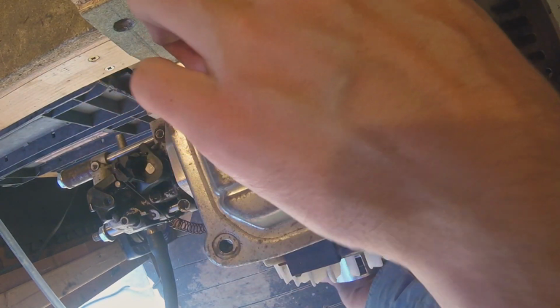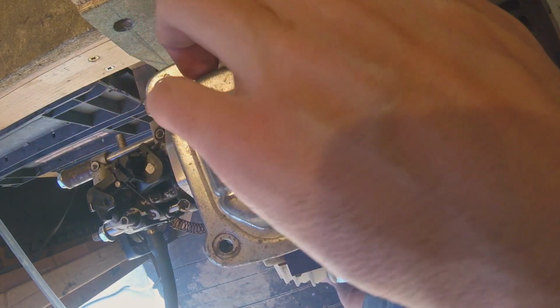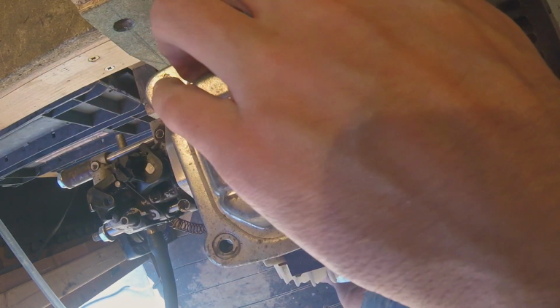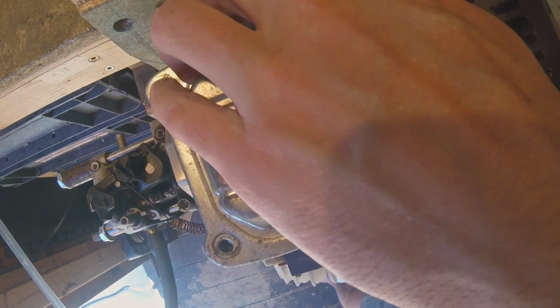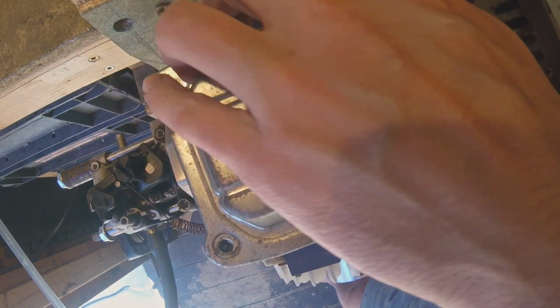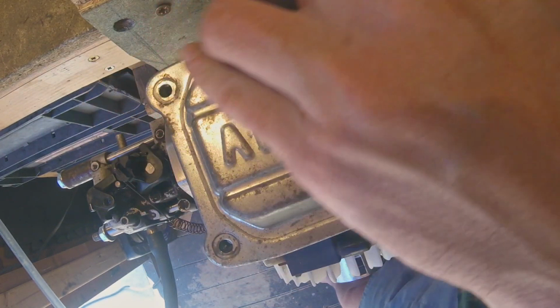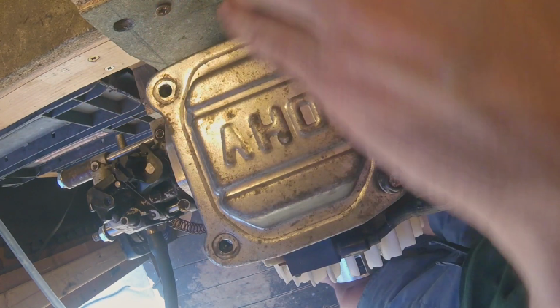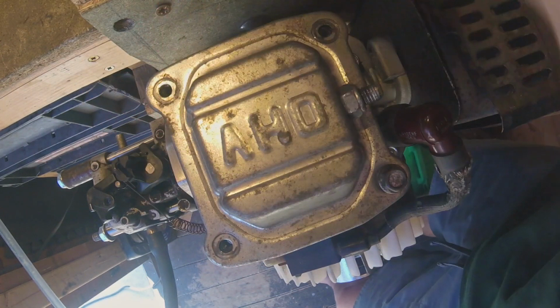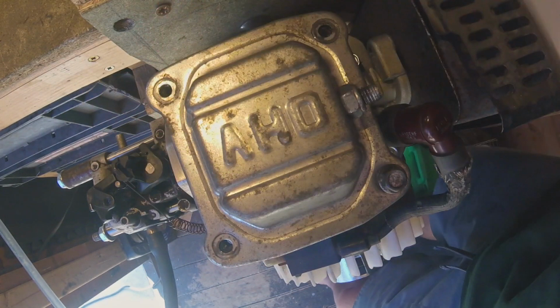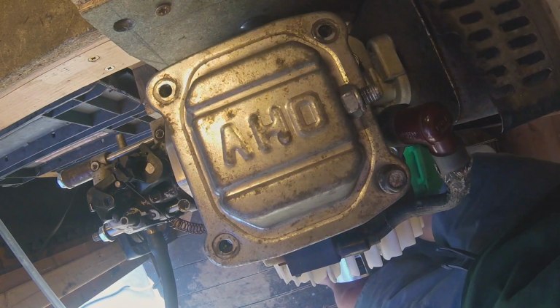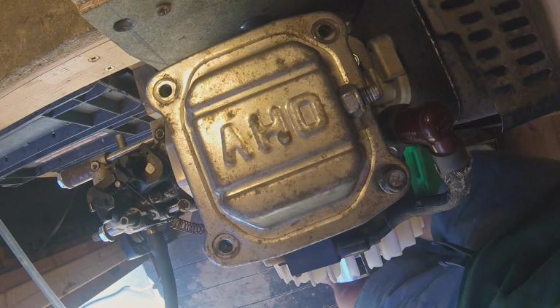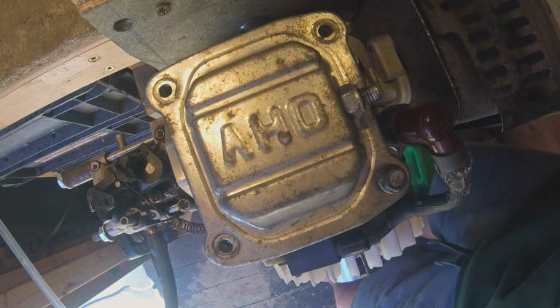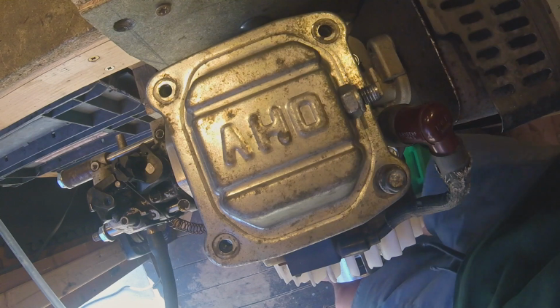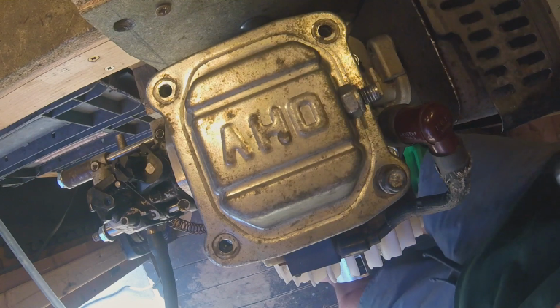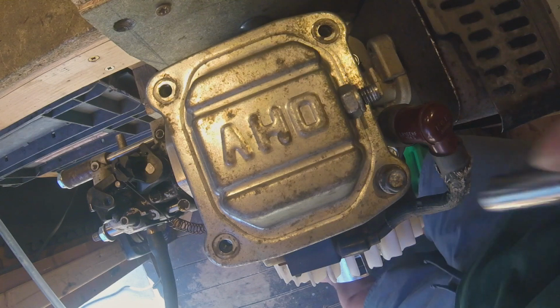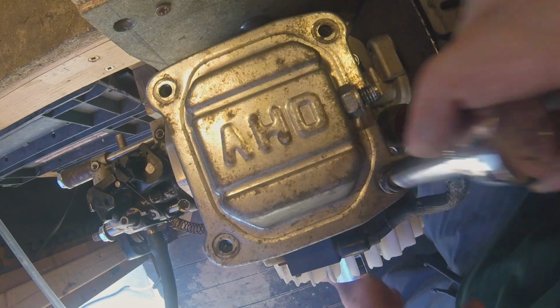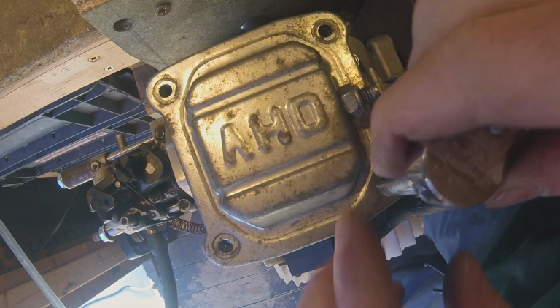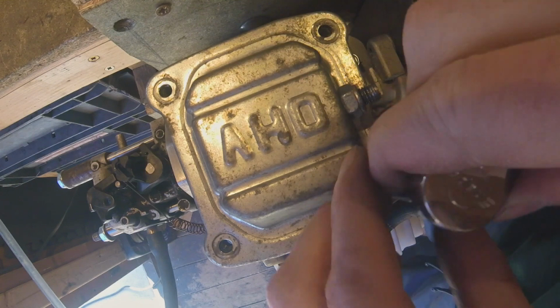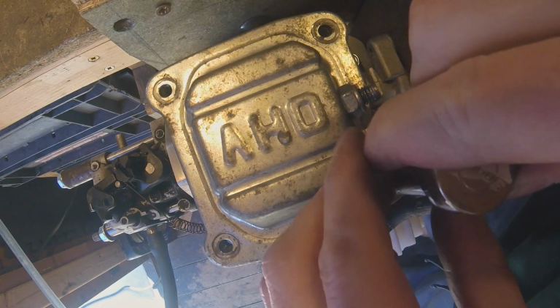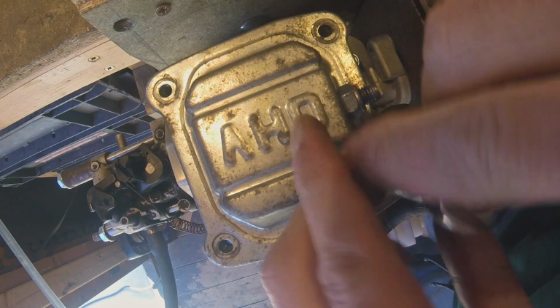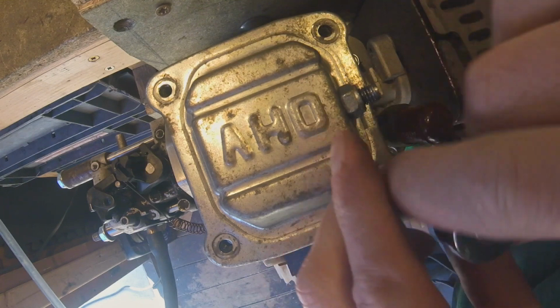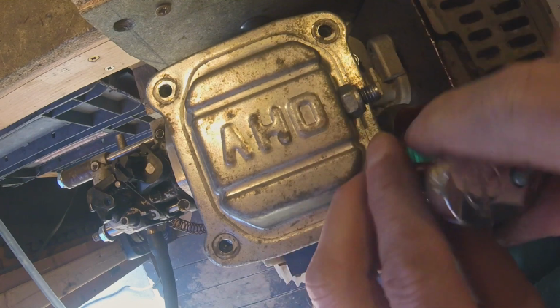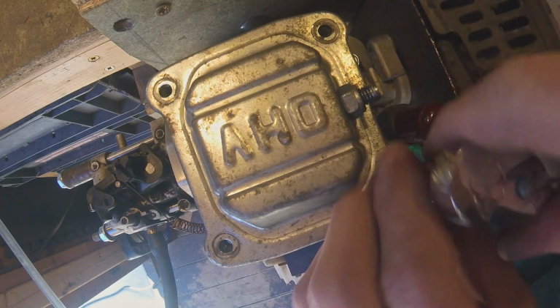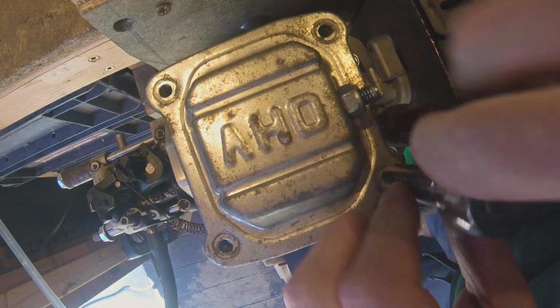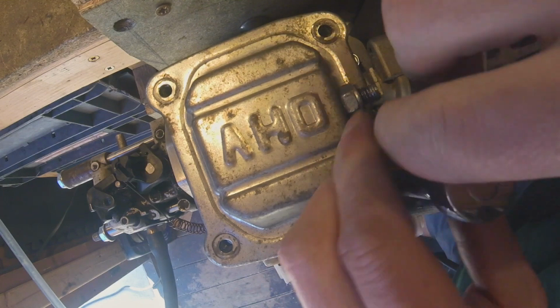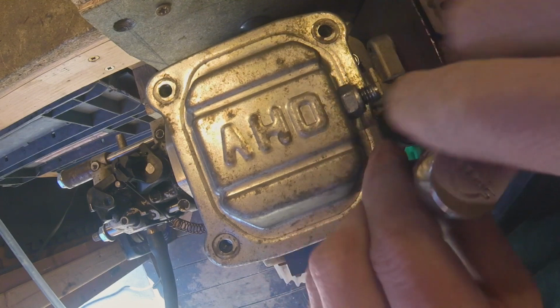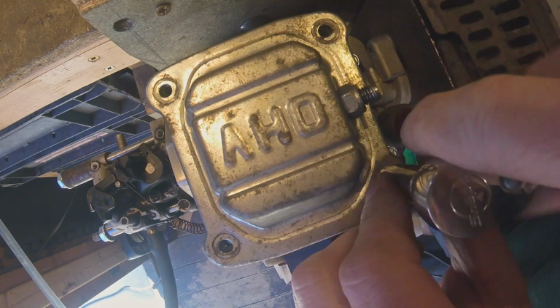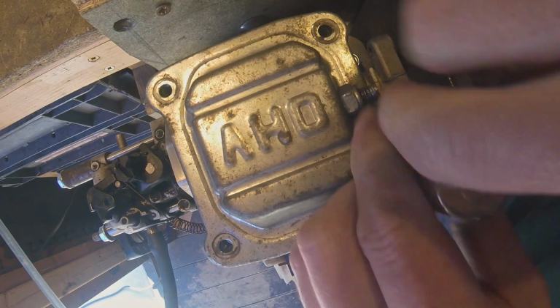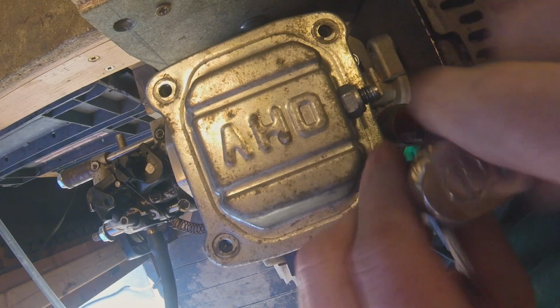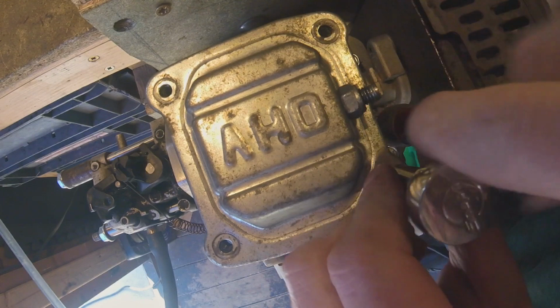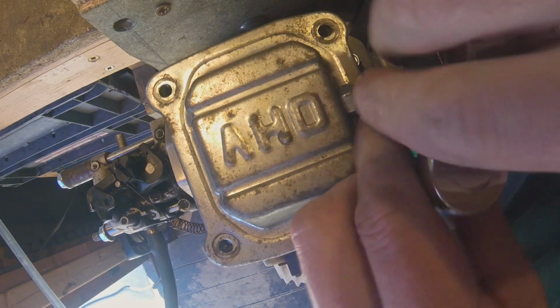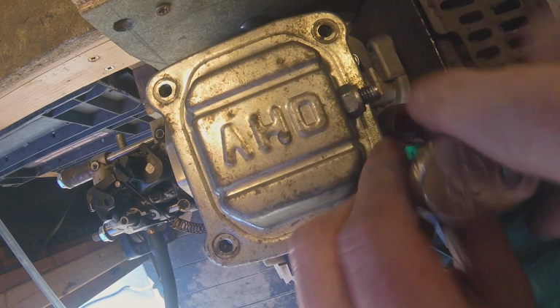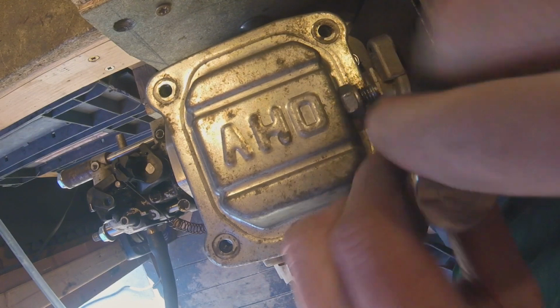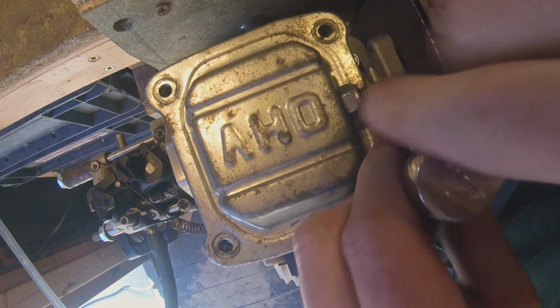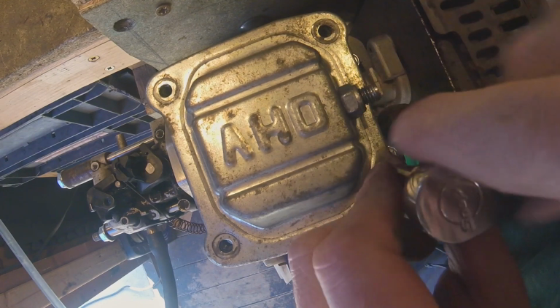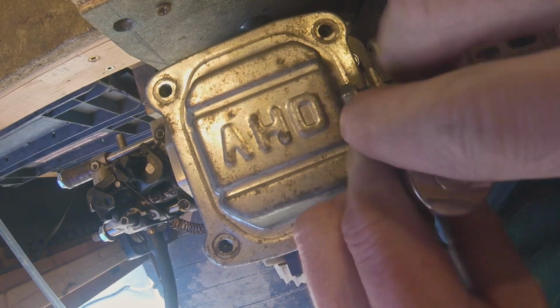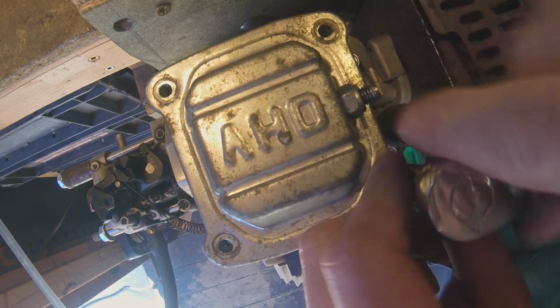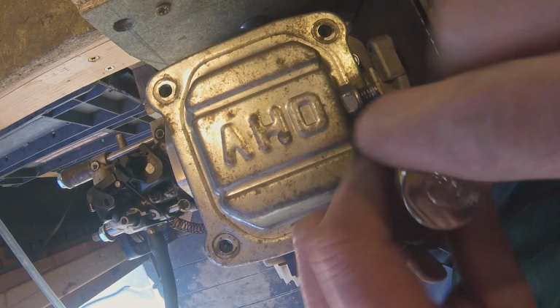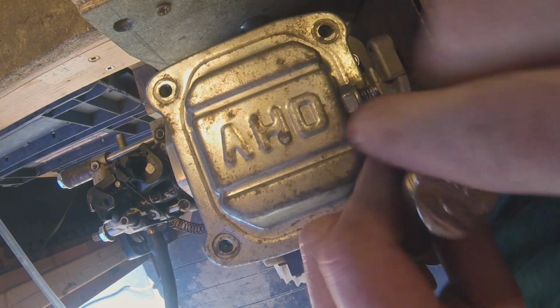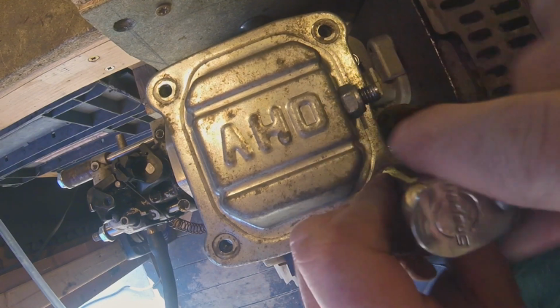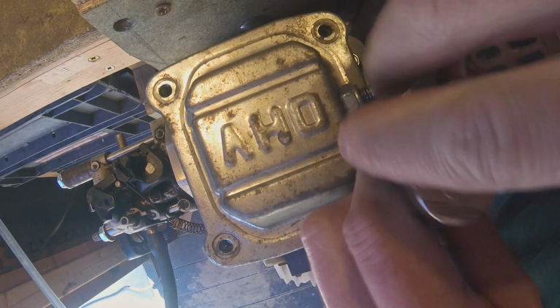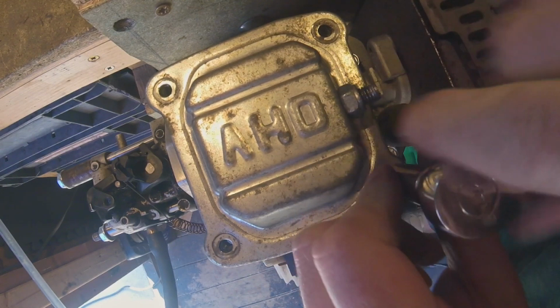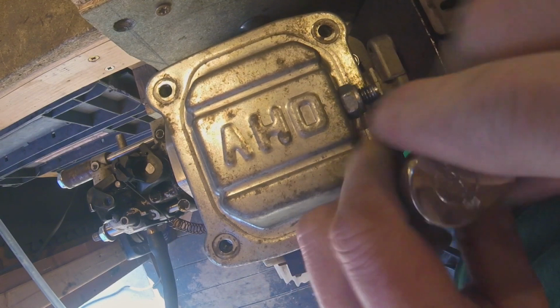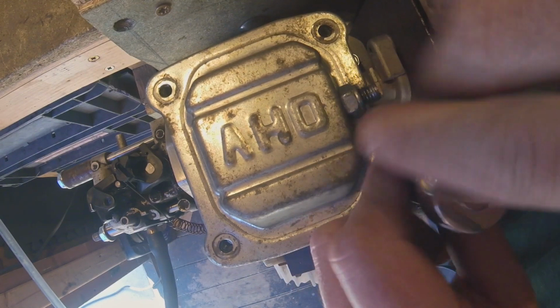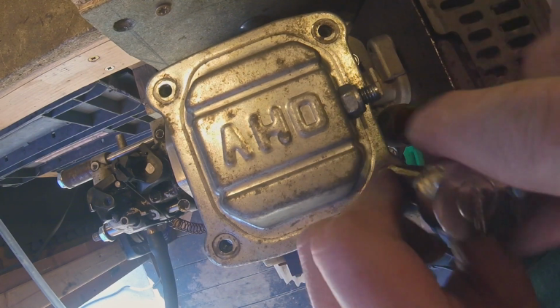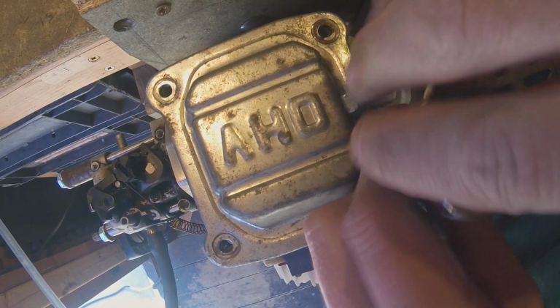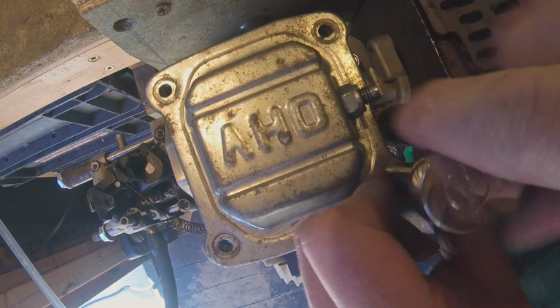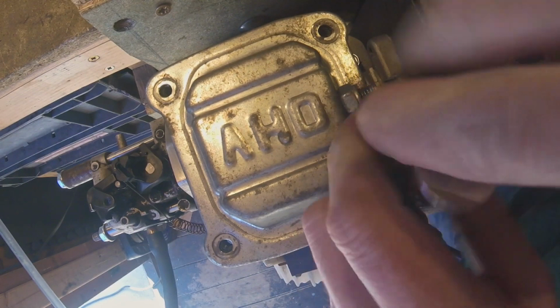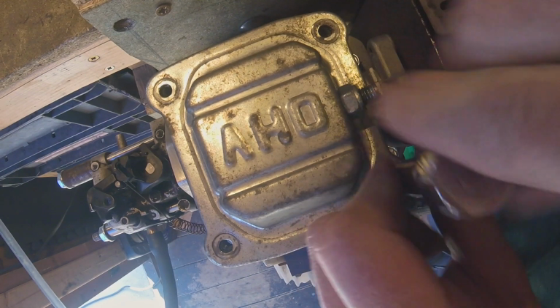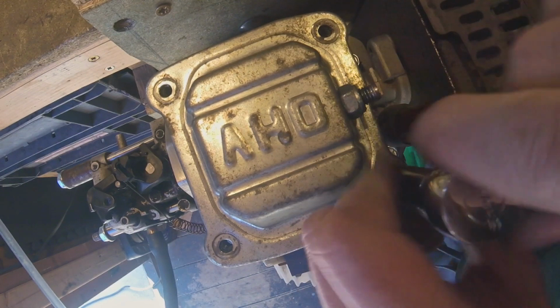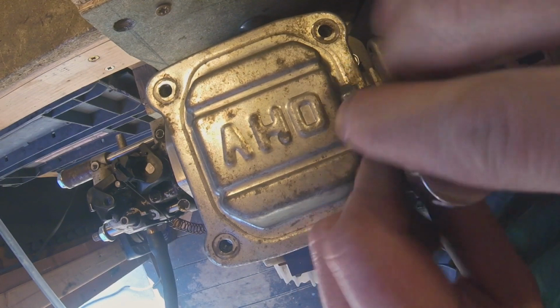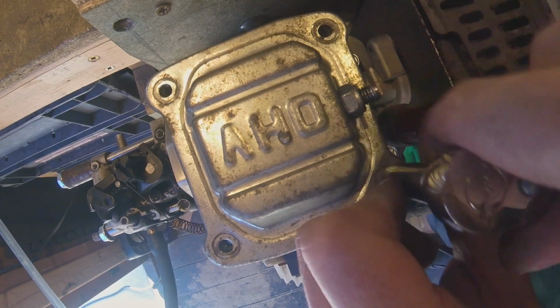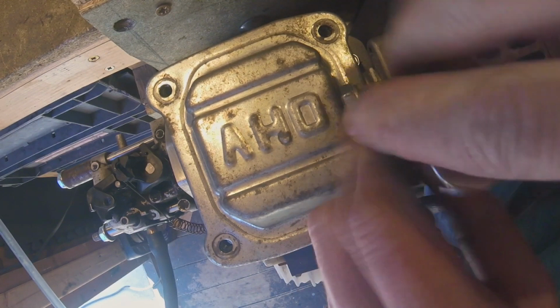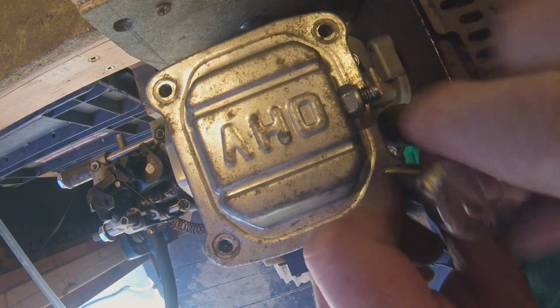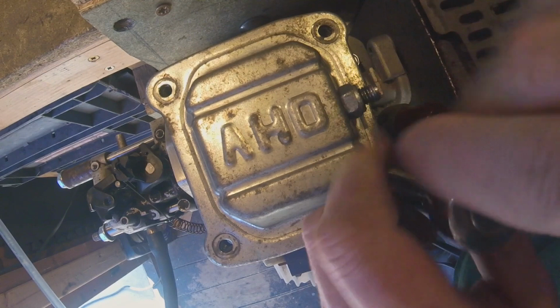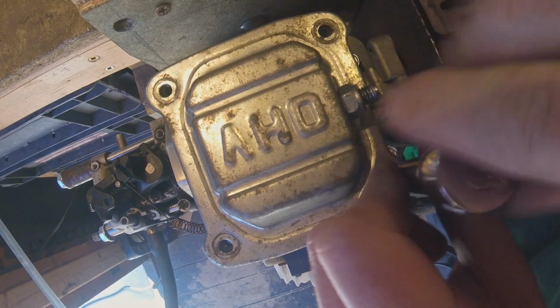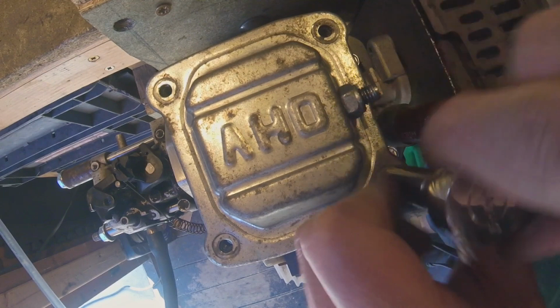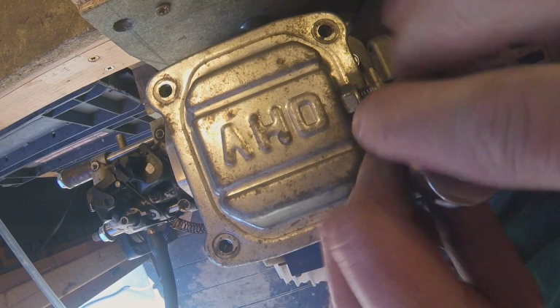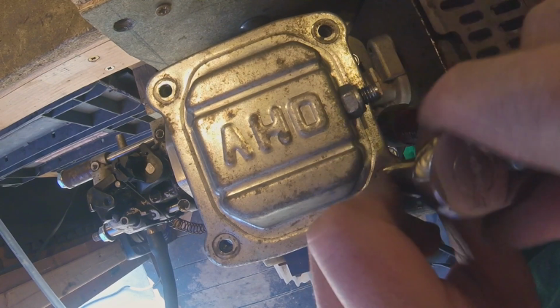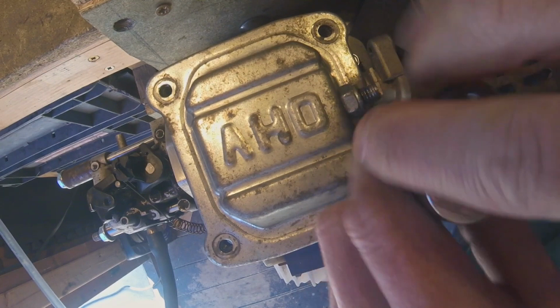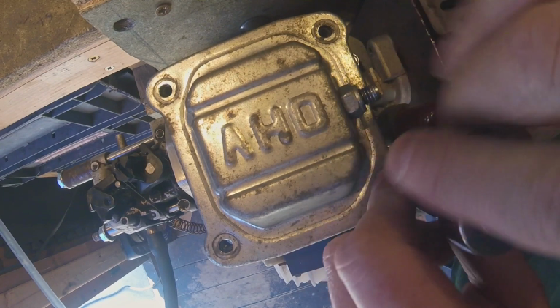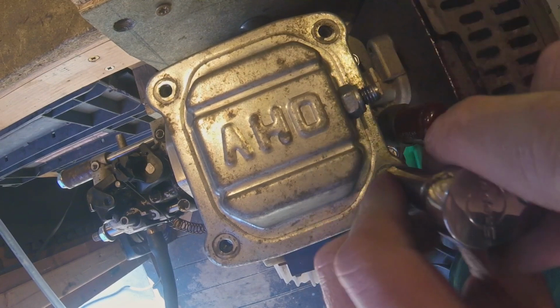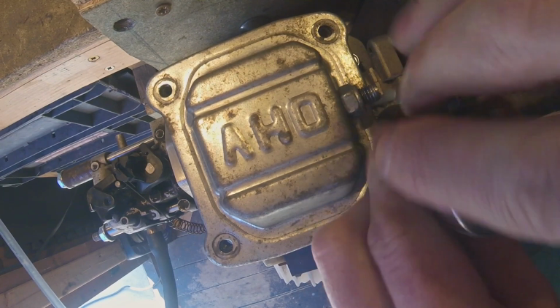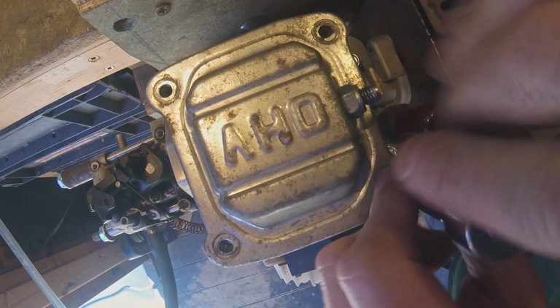It was pretty dry before the engine was assembled.